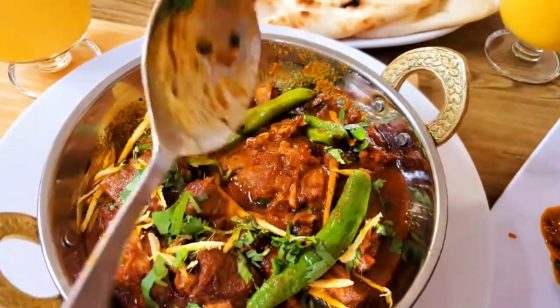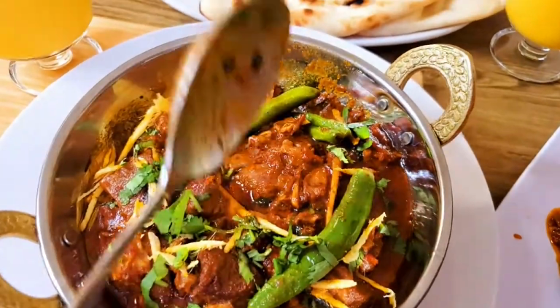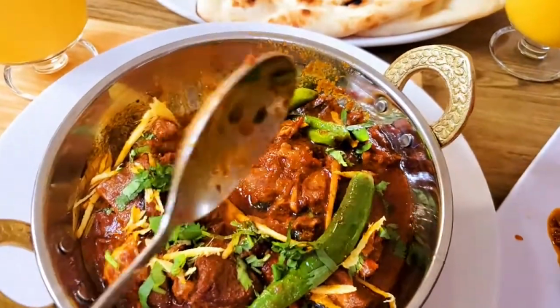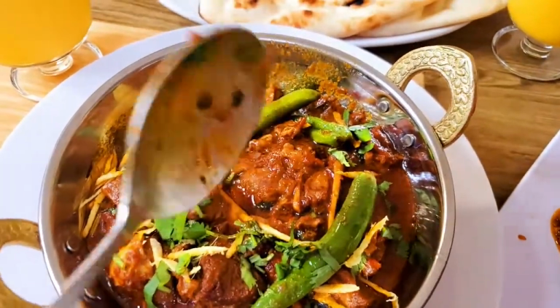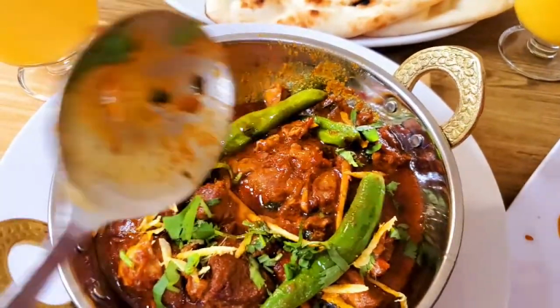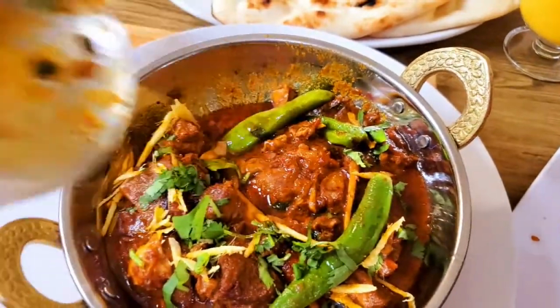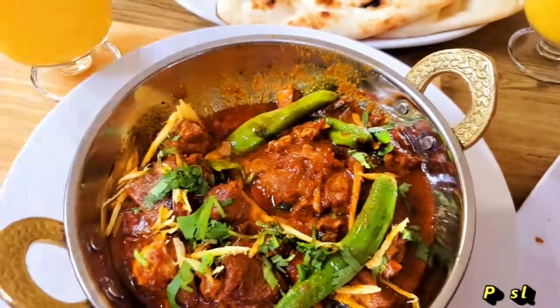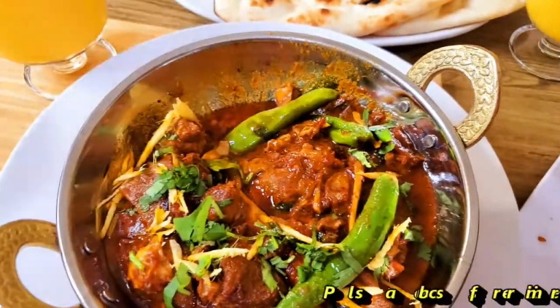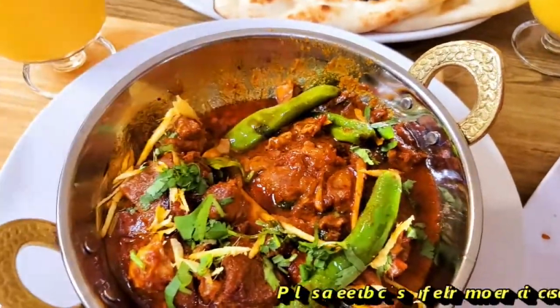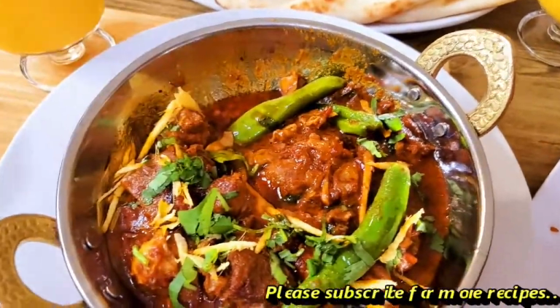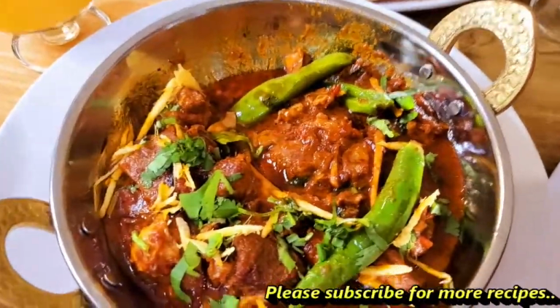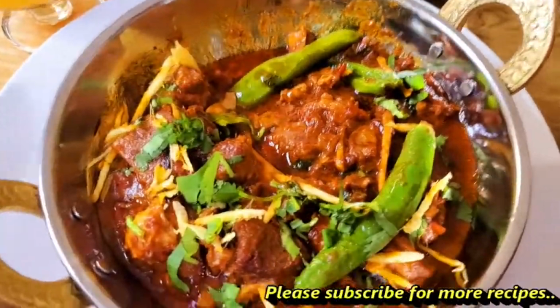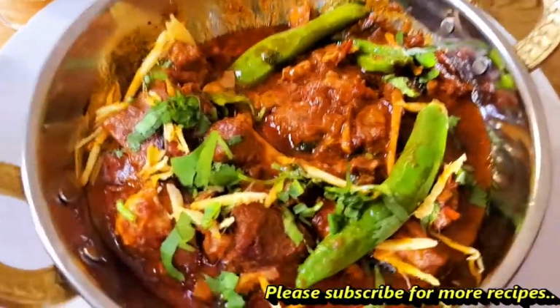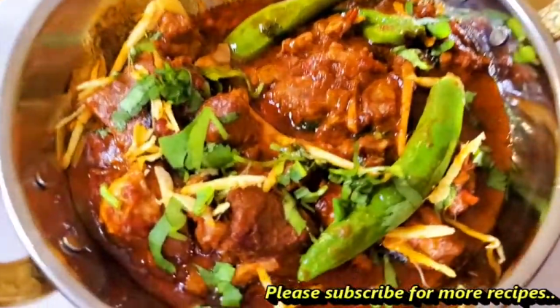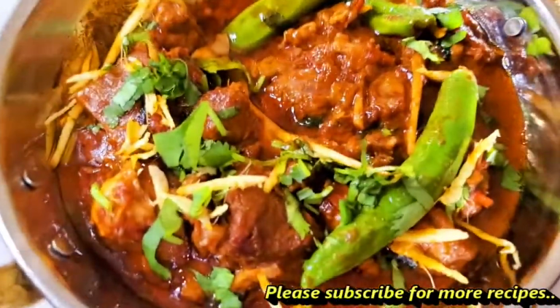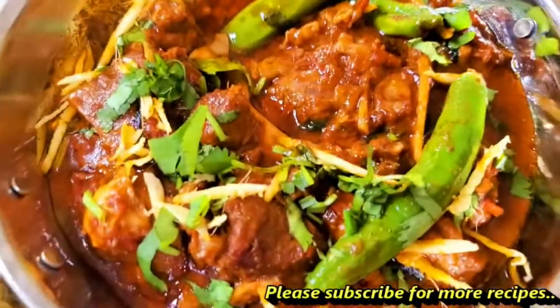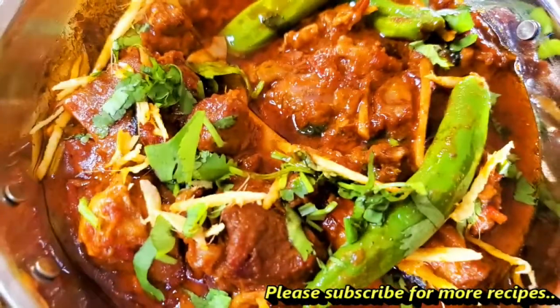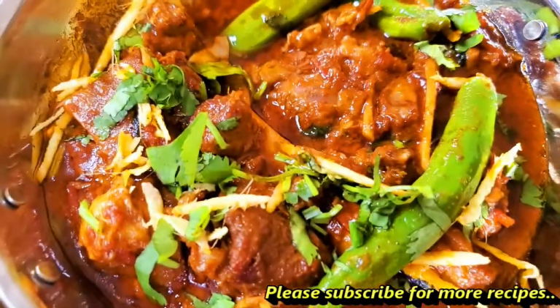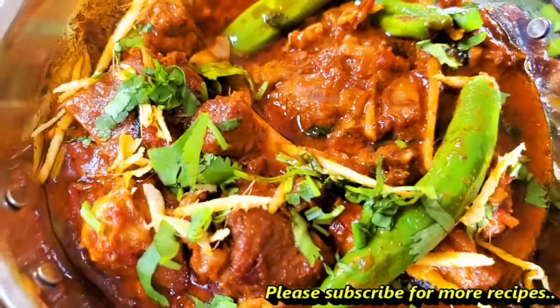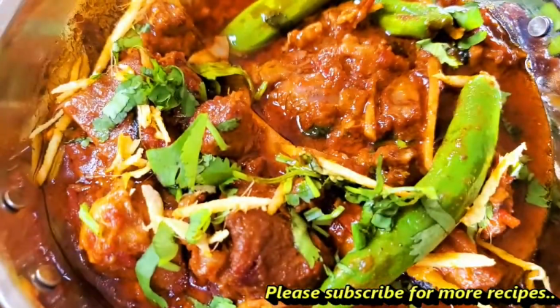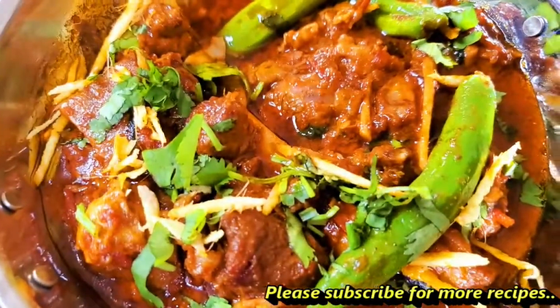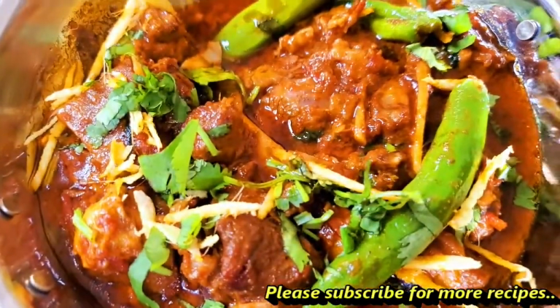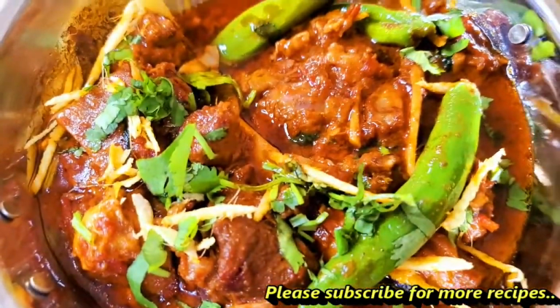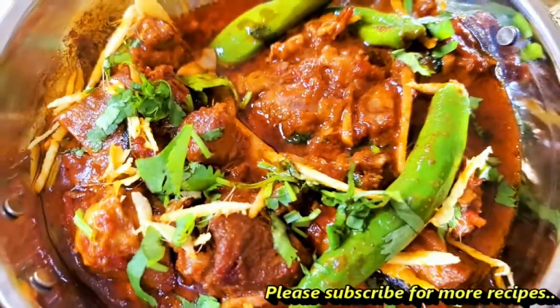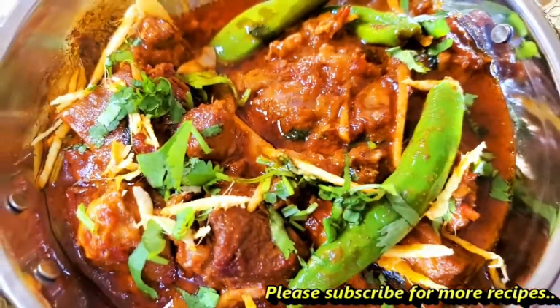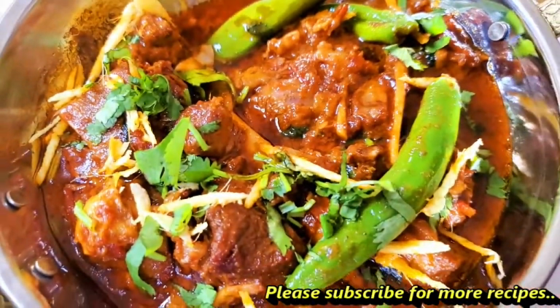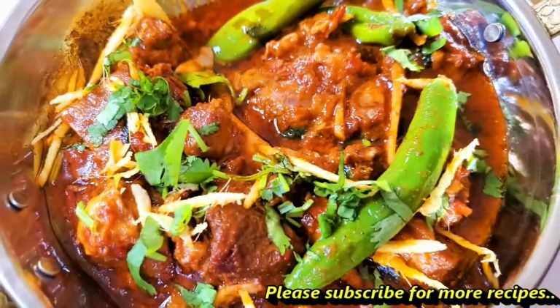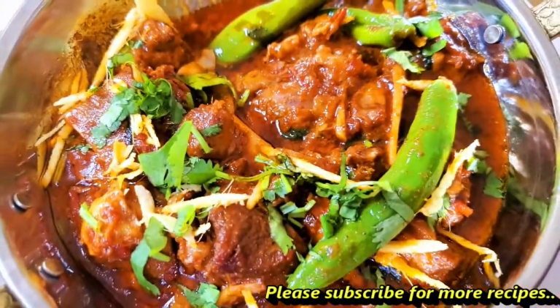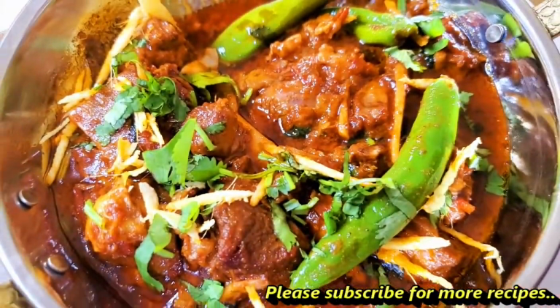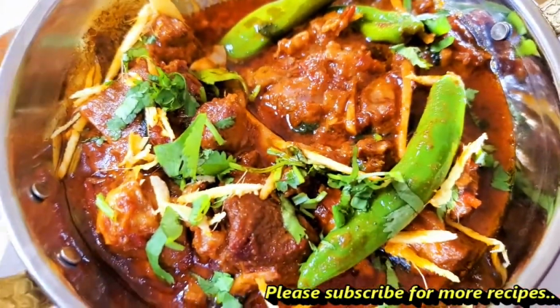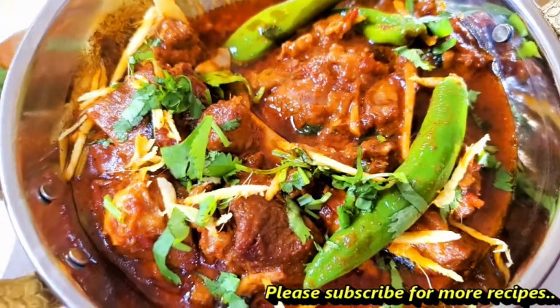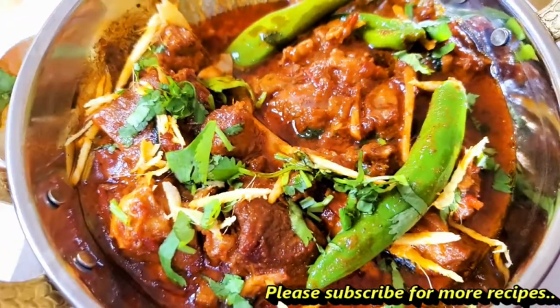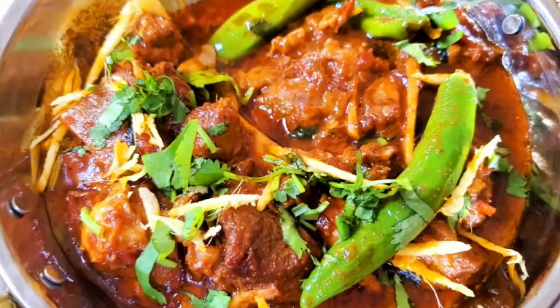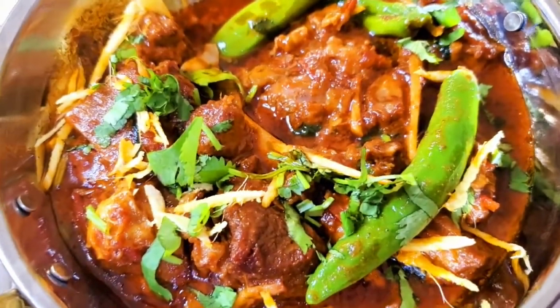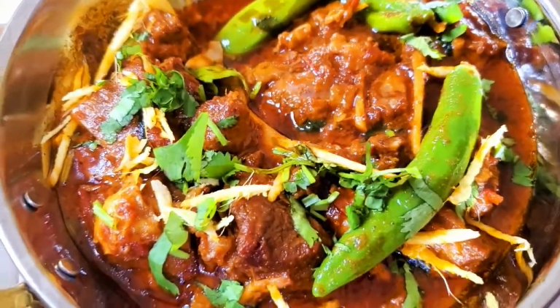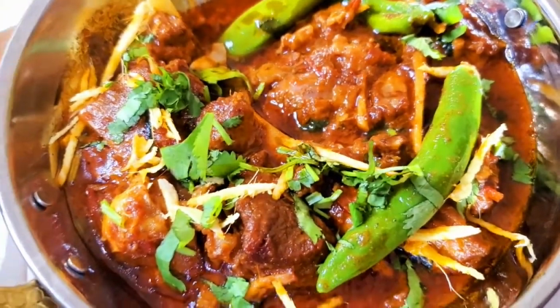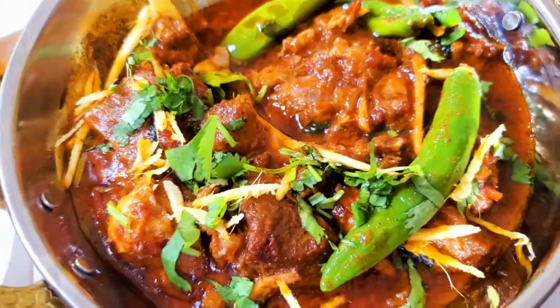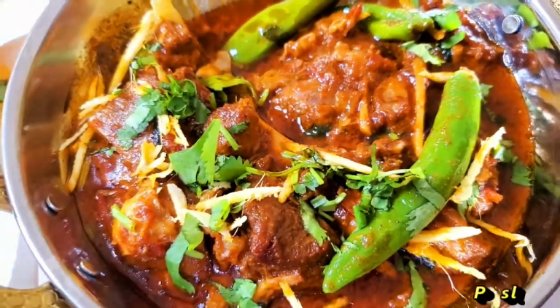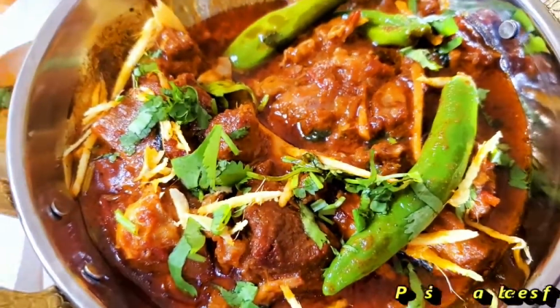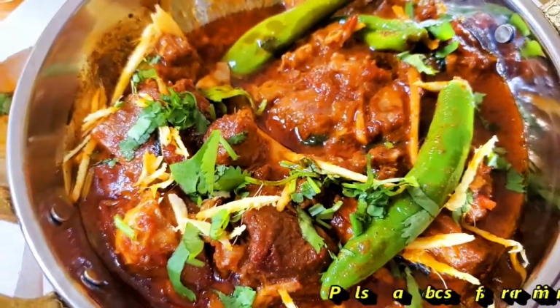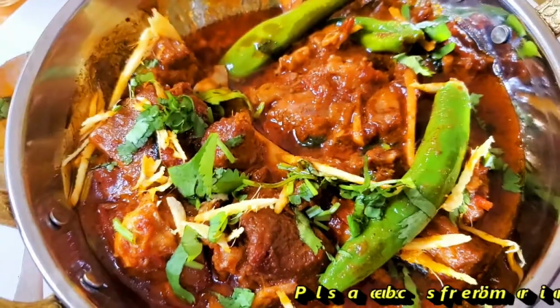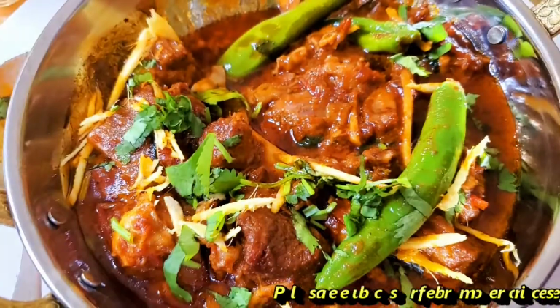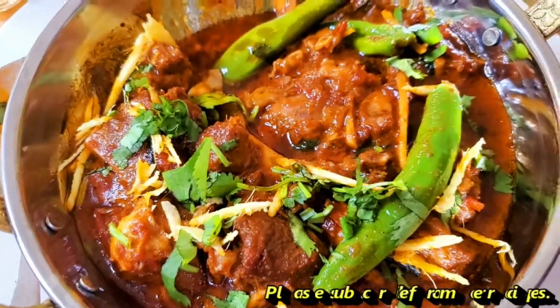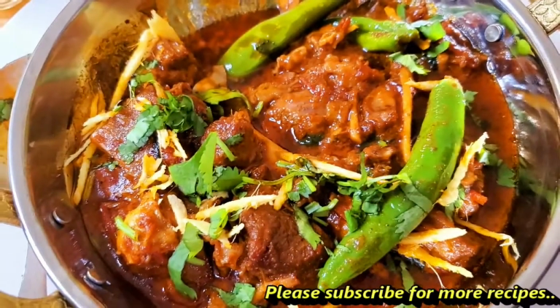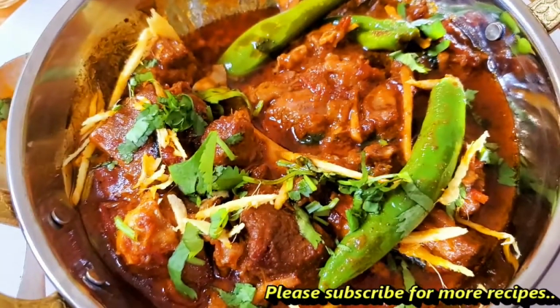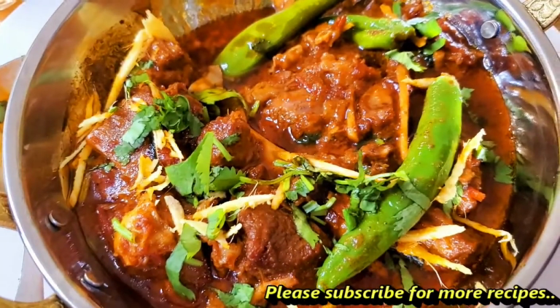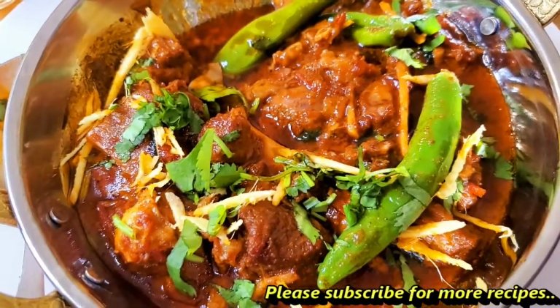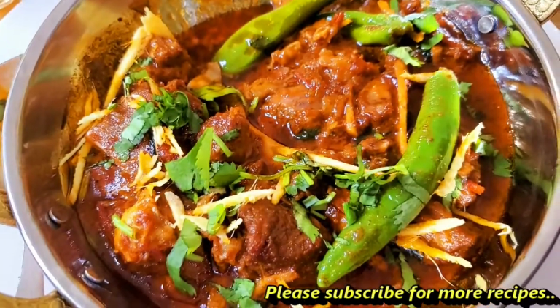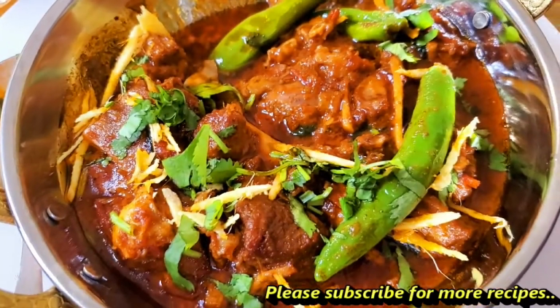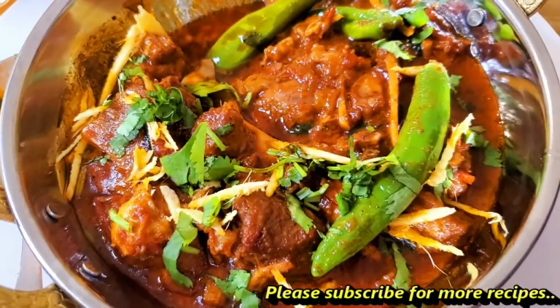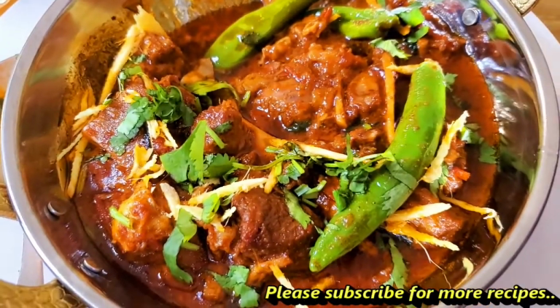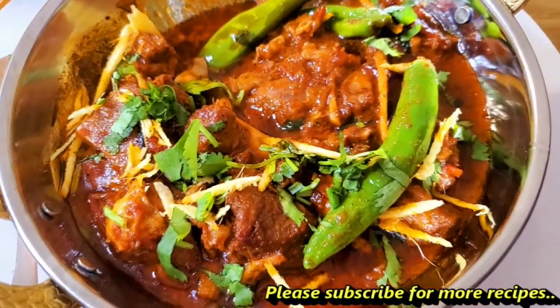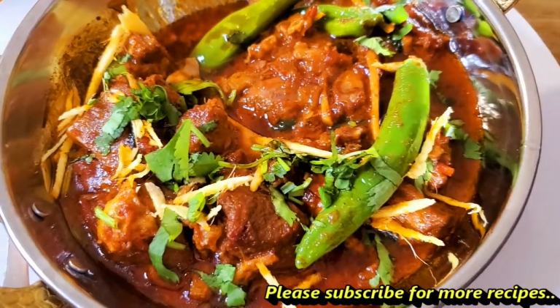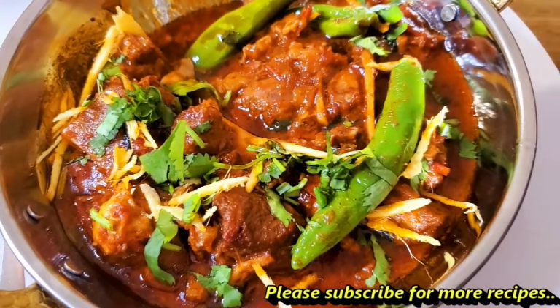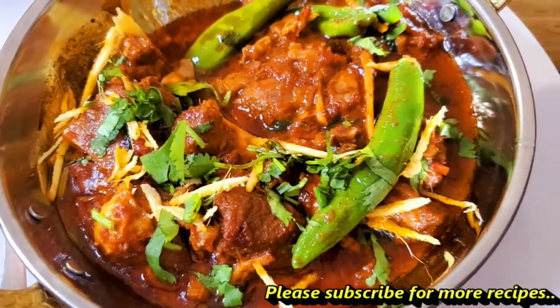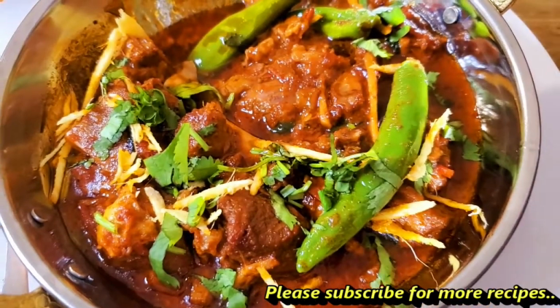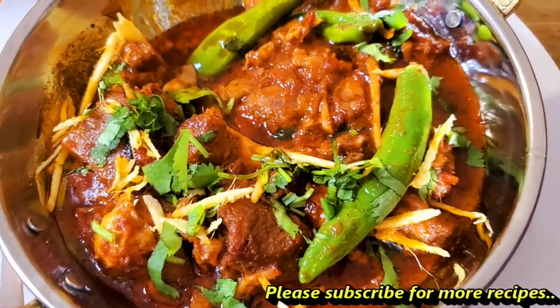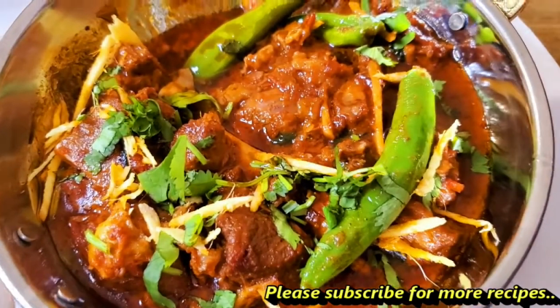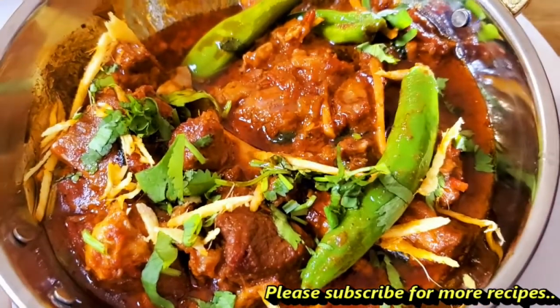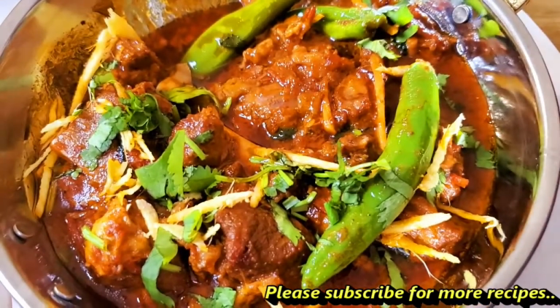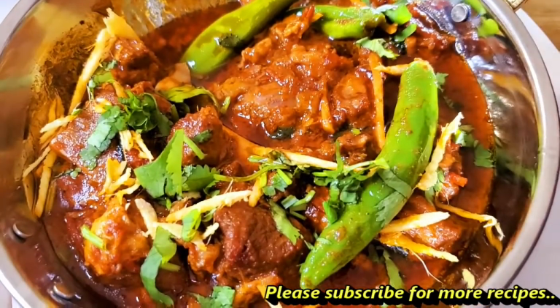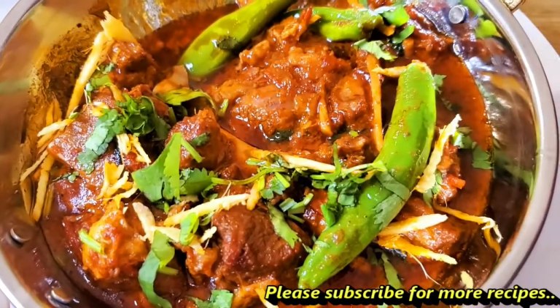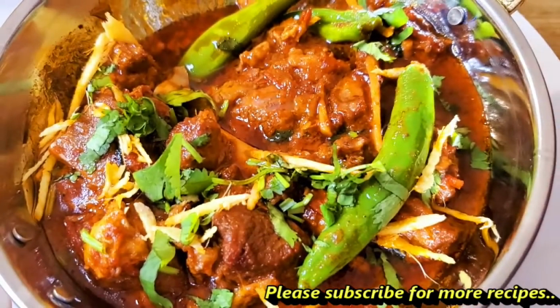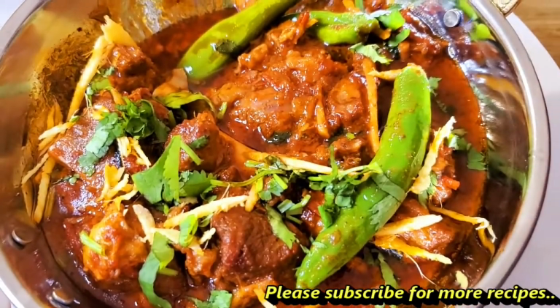If you like this recipe, please do not forget to subscribe and like my channel, and I'll see you next time with another delicious recipe!